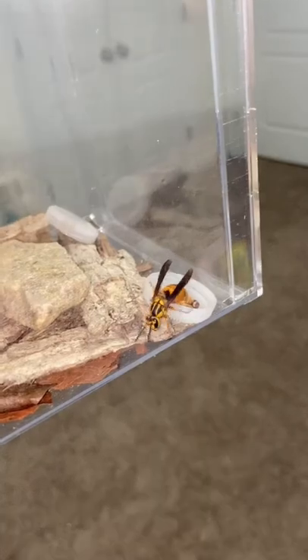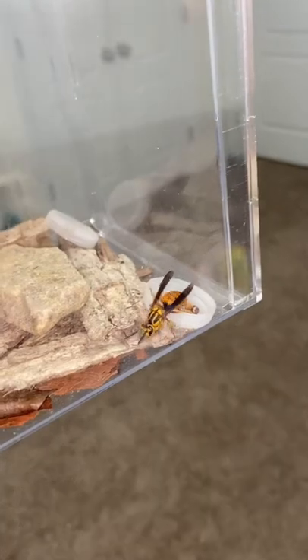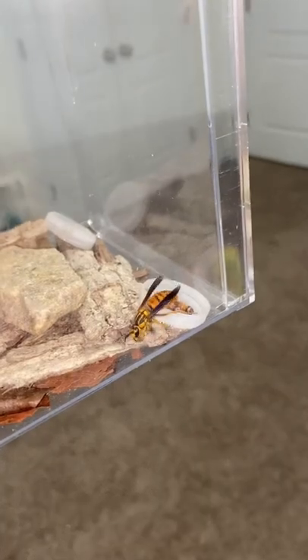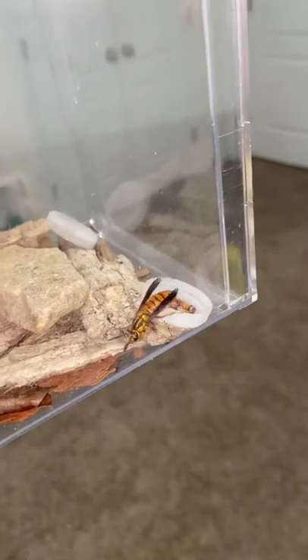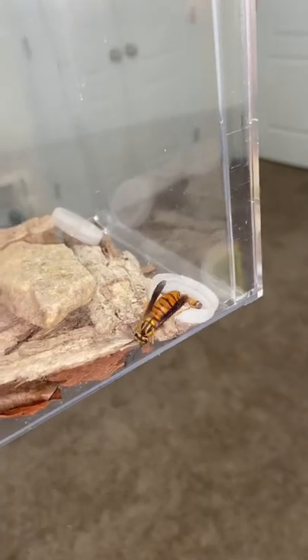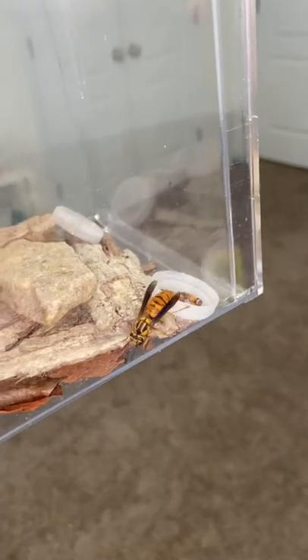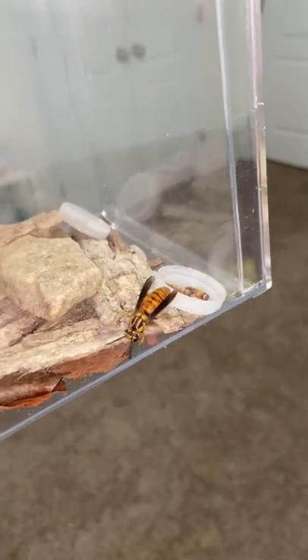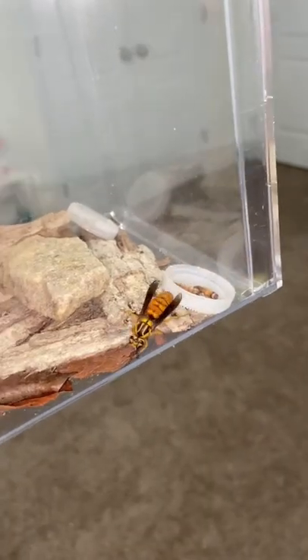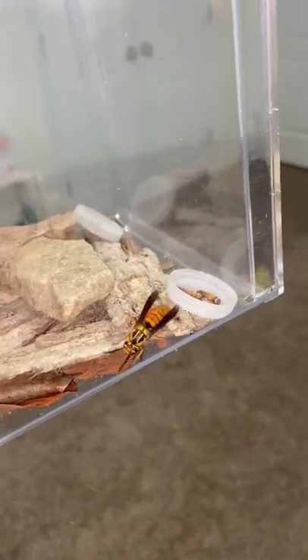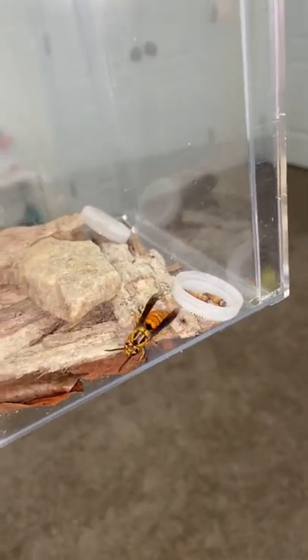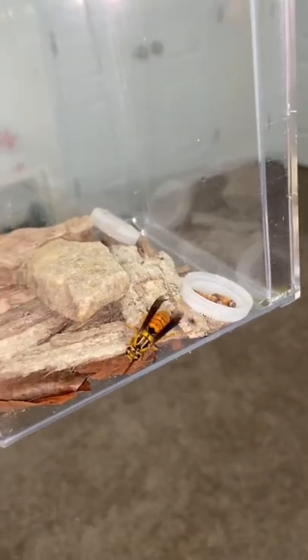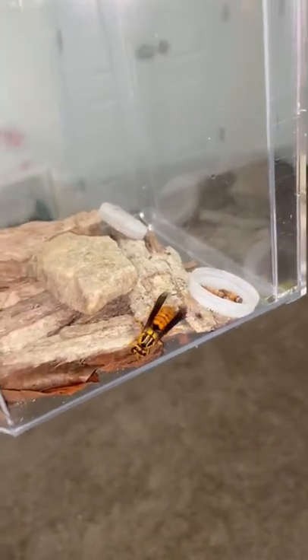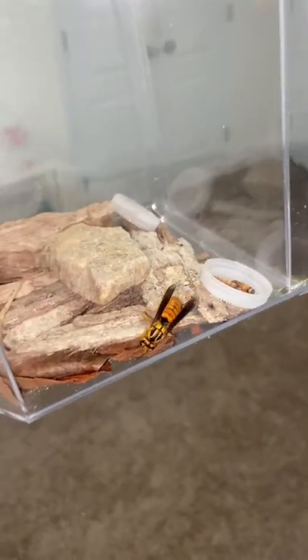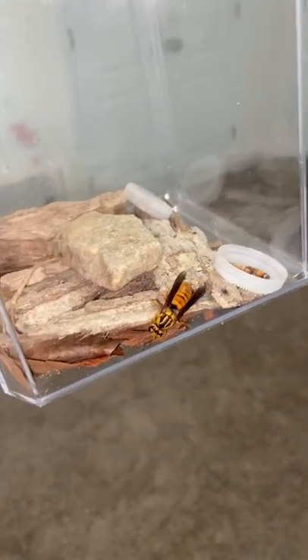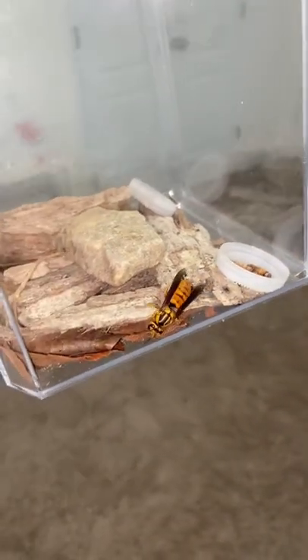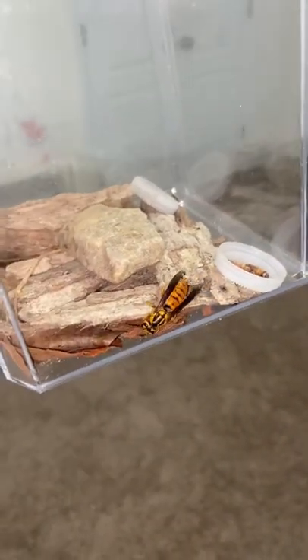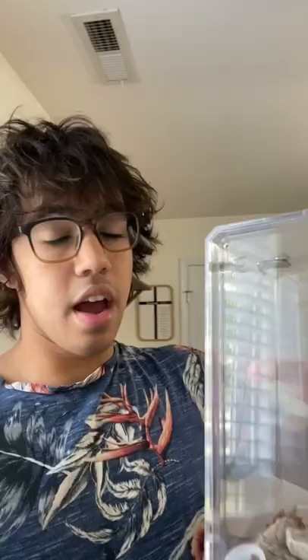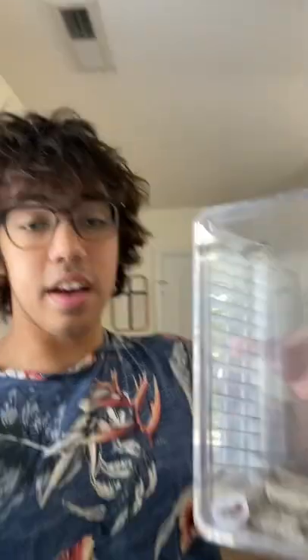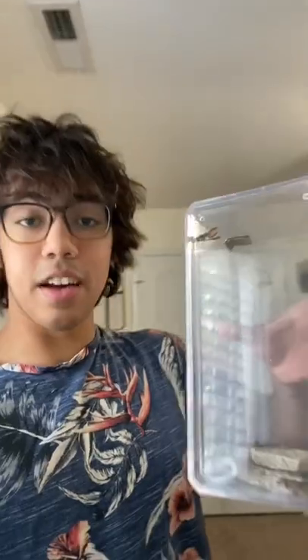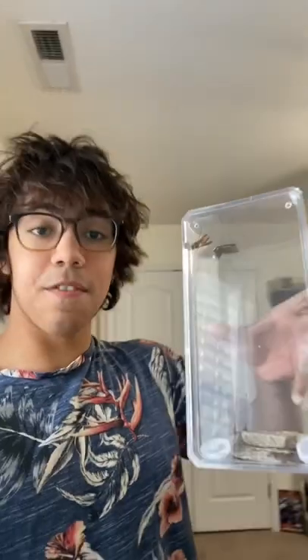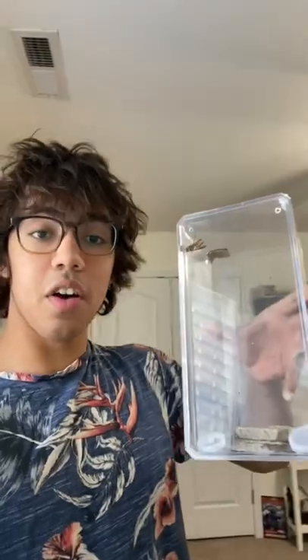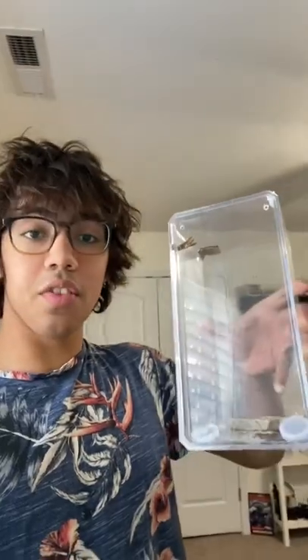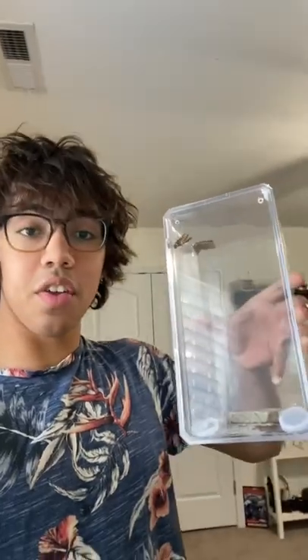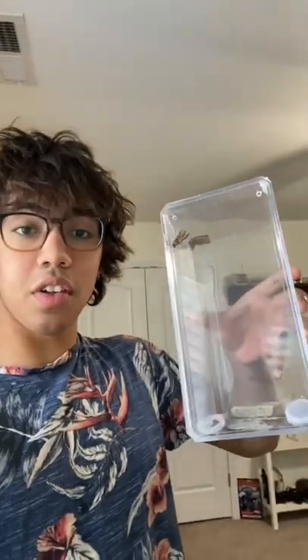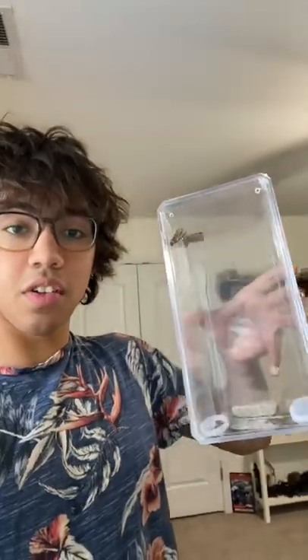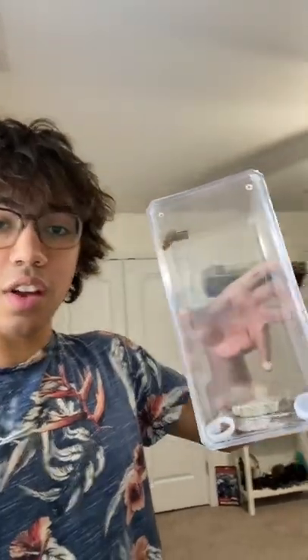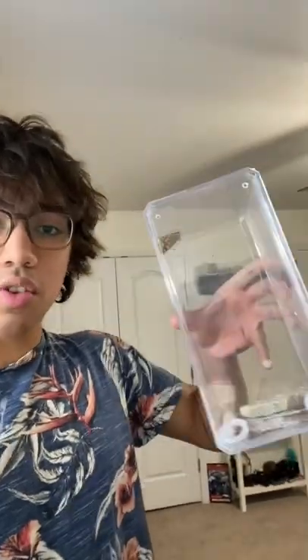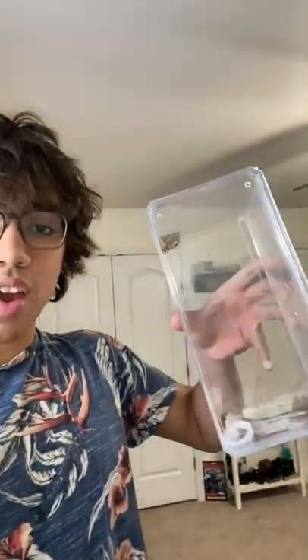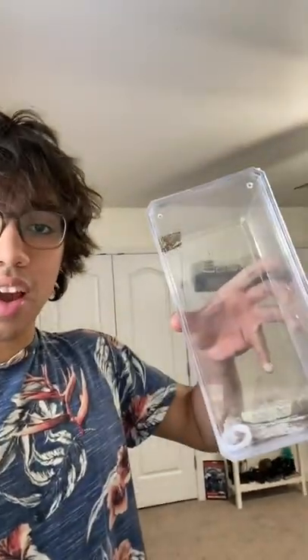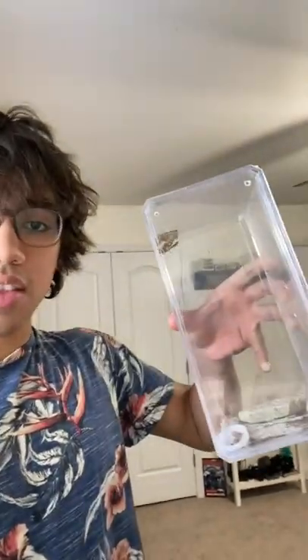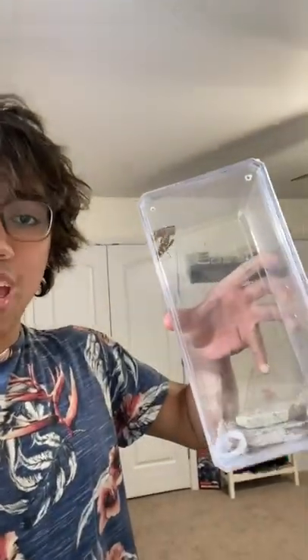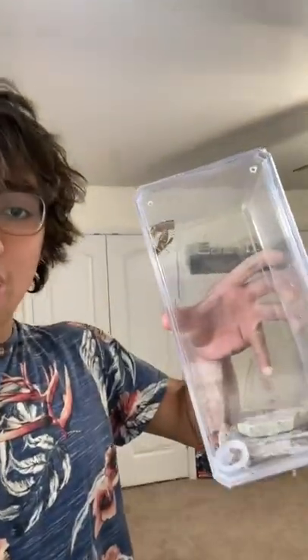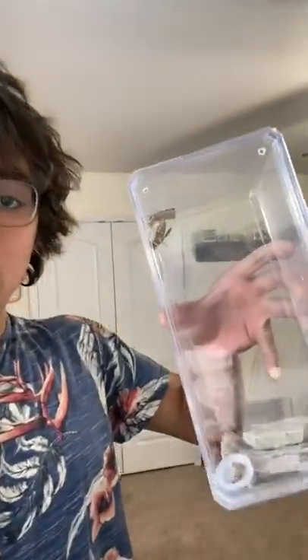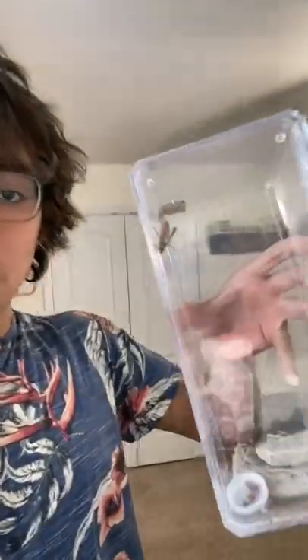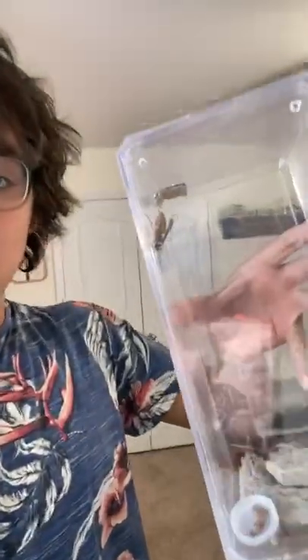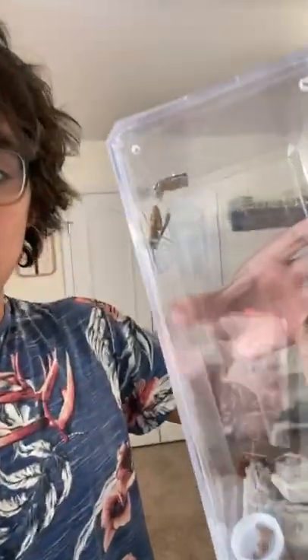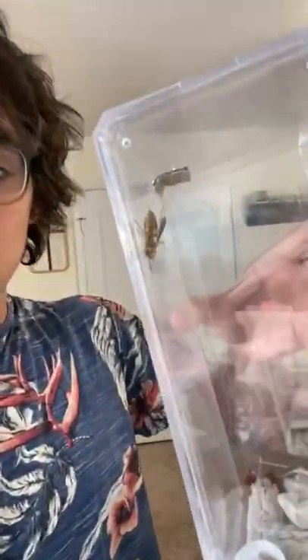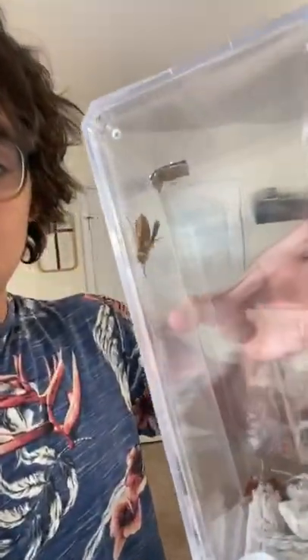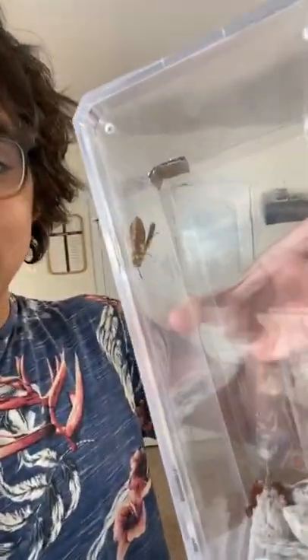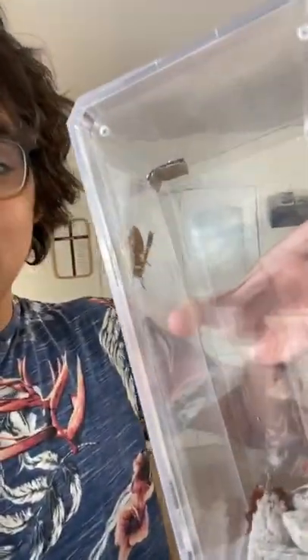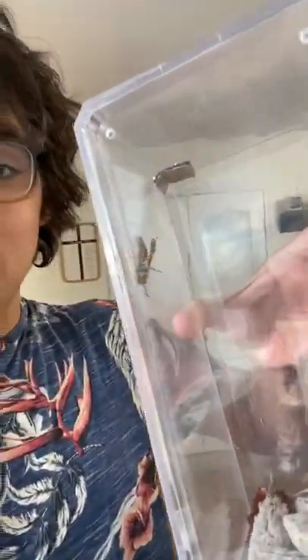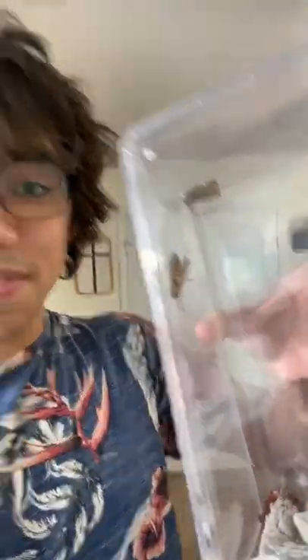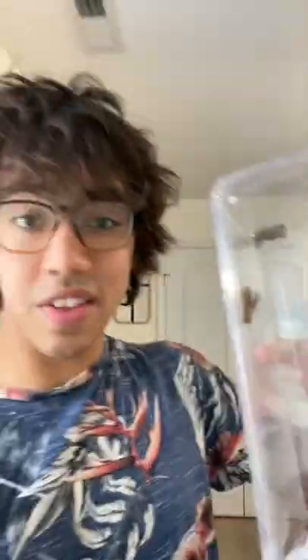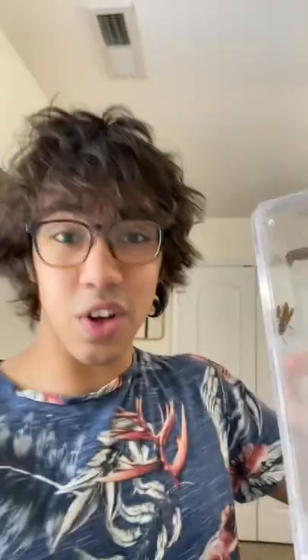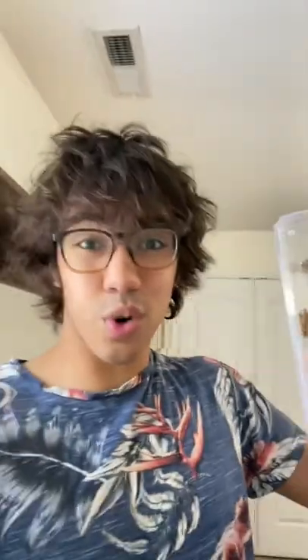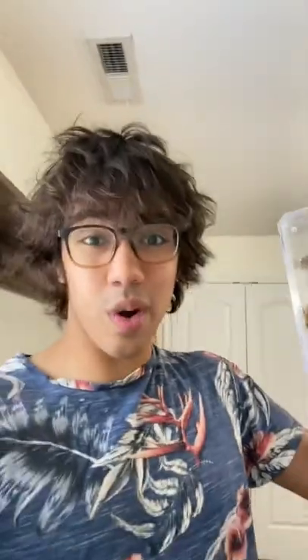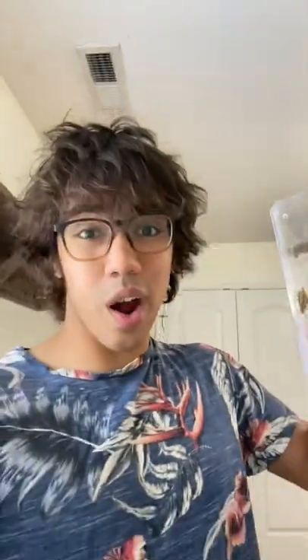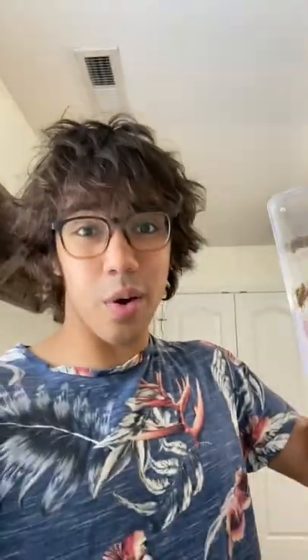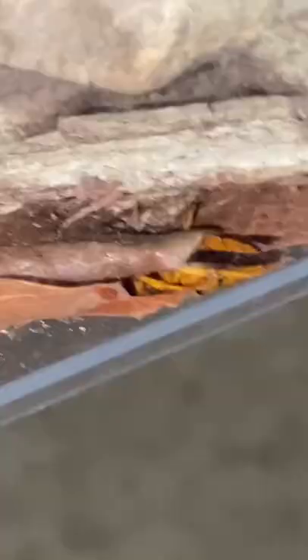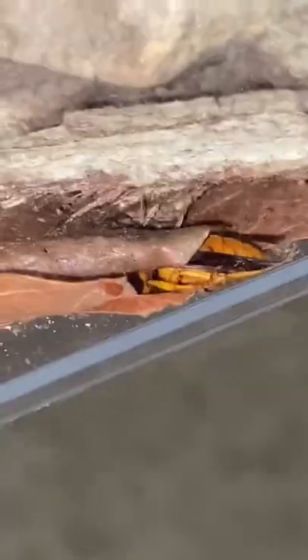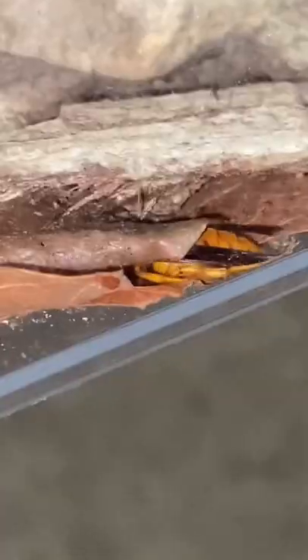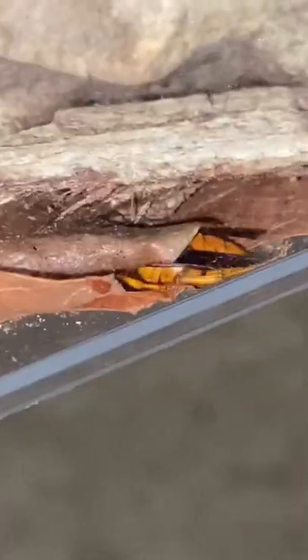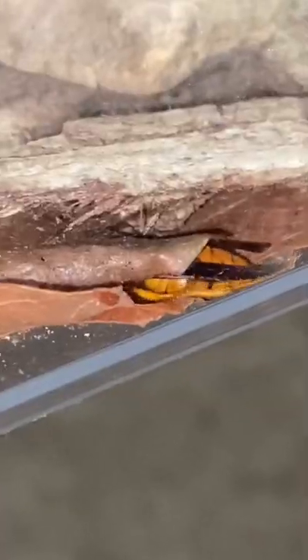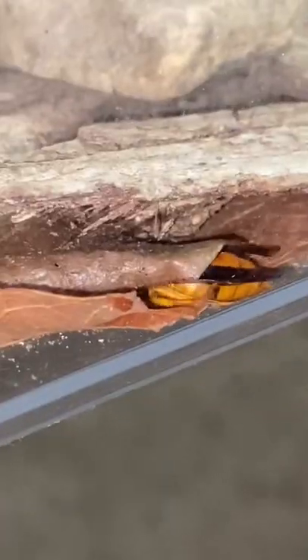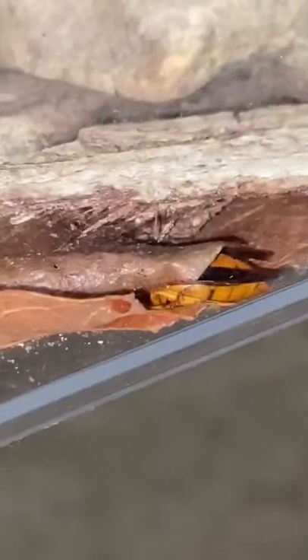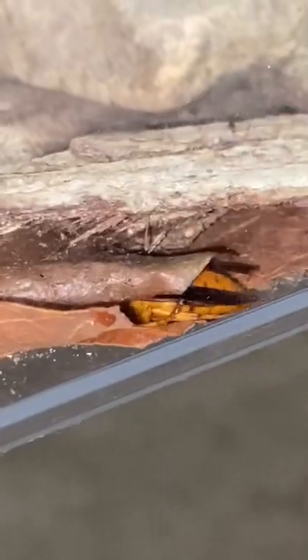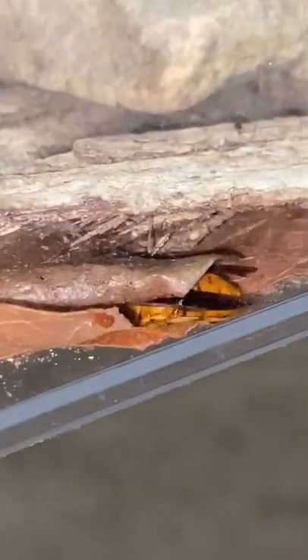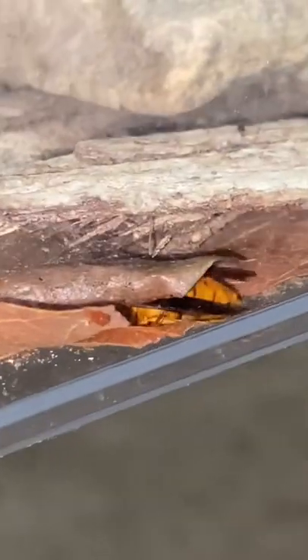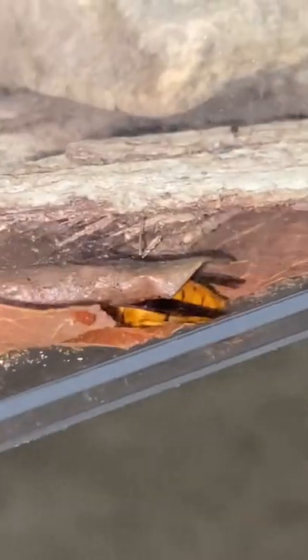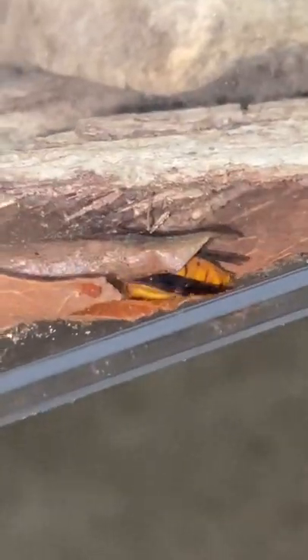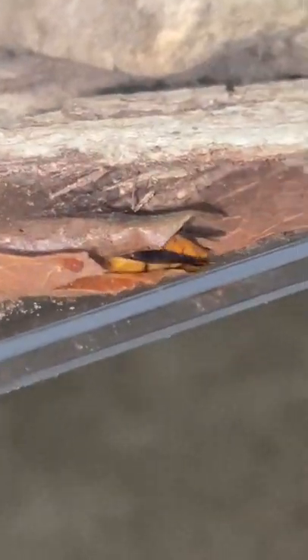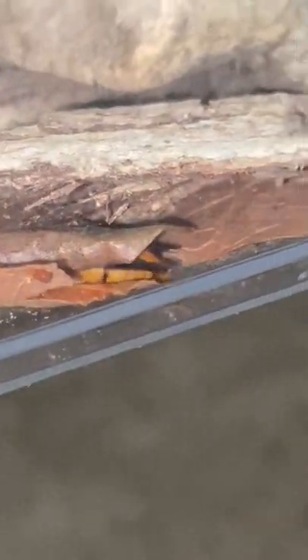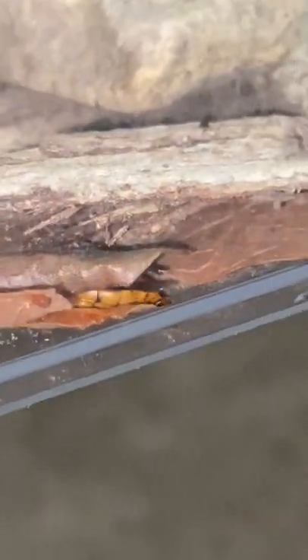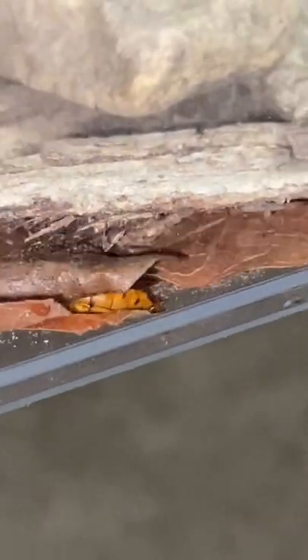This is my pet queen yellowjacket, and I found out that these yellowjackets actually start their nests off in the ground. So after noticing that she wanted to dig a lot,